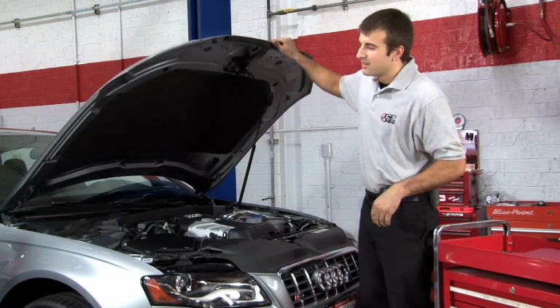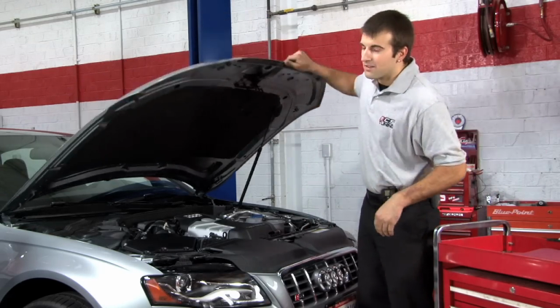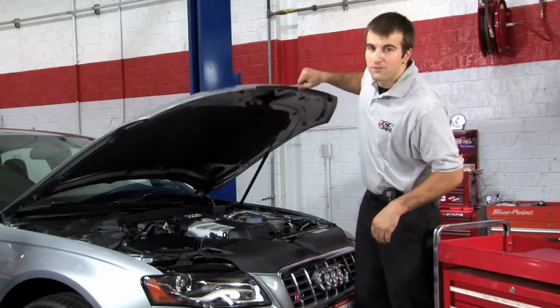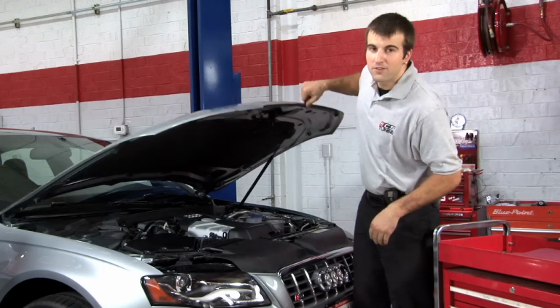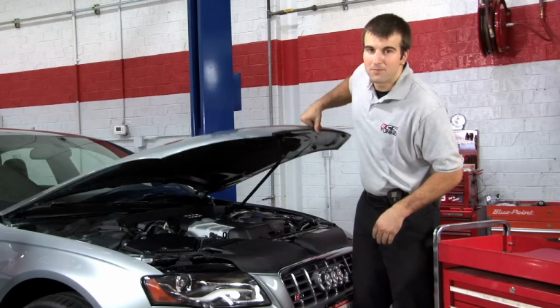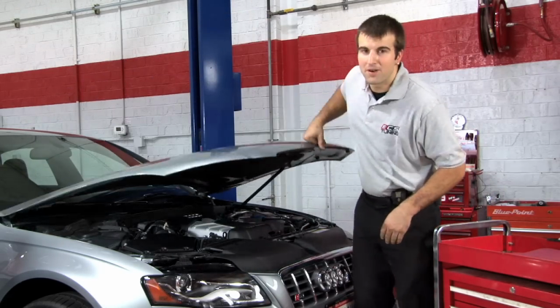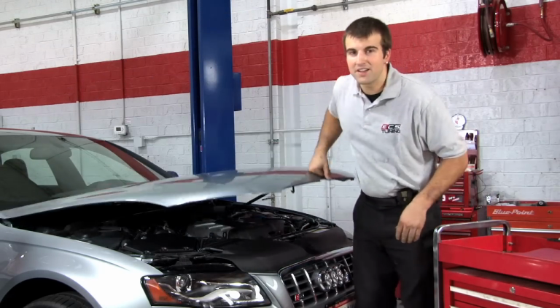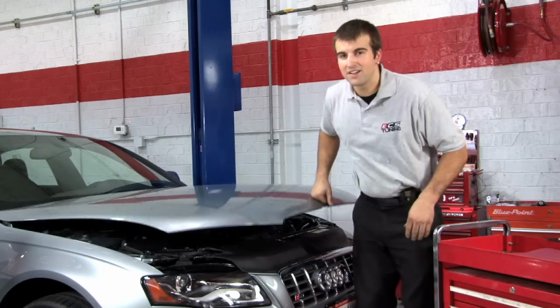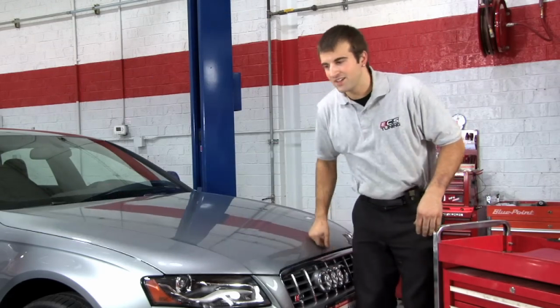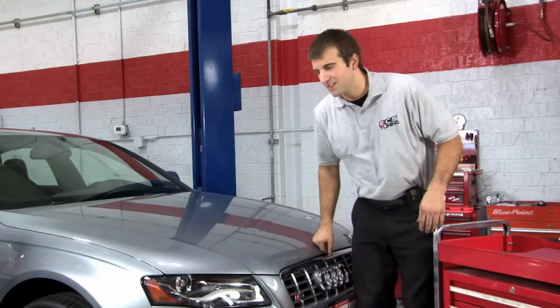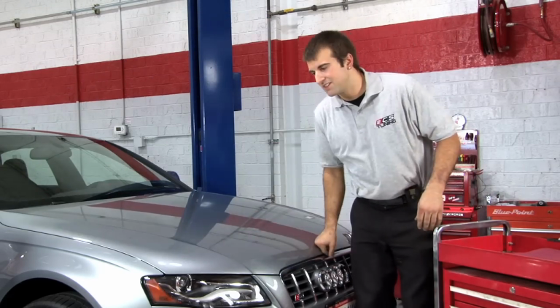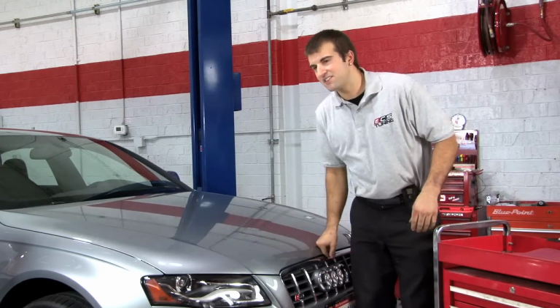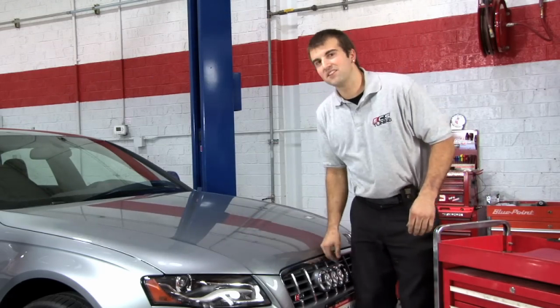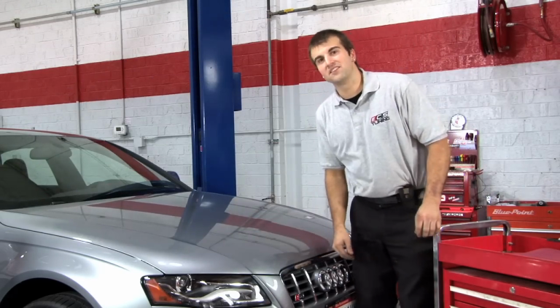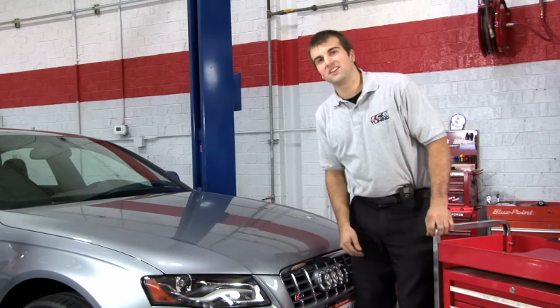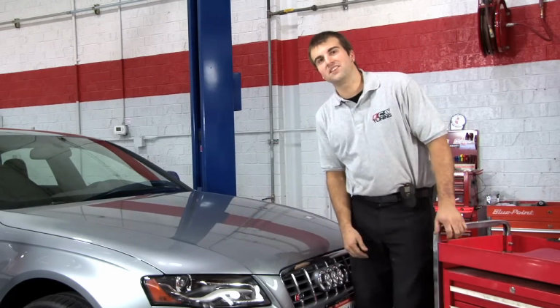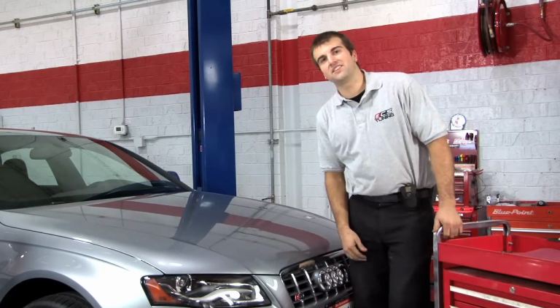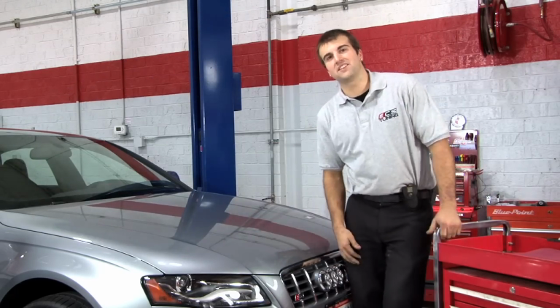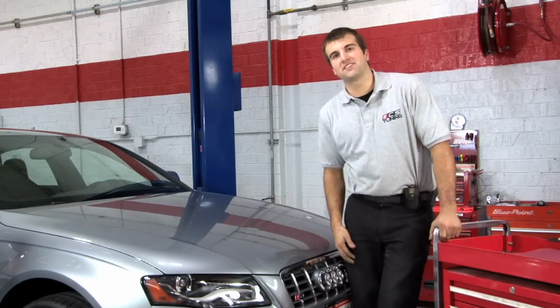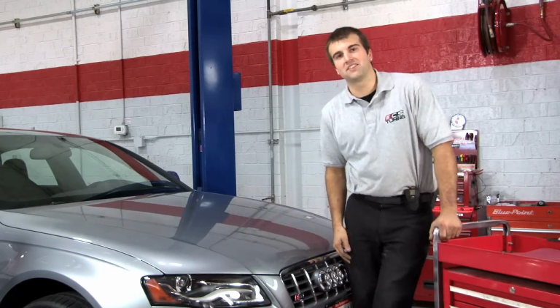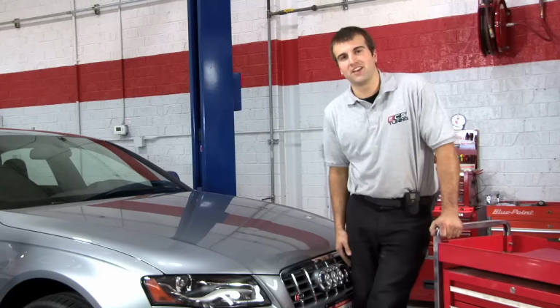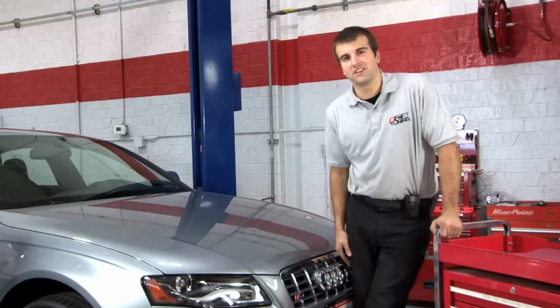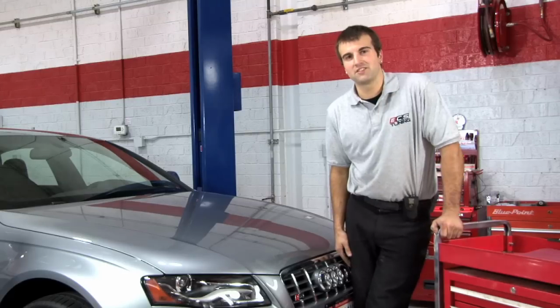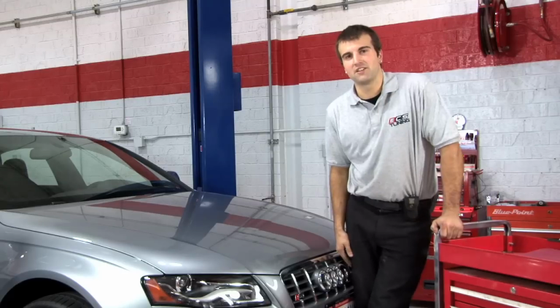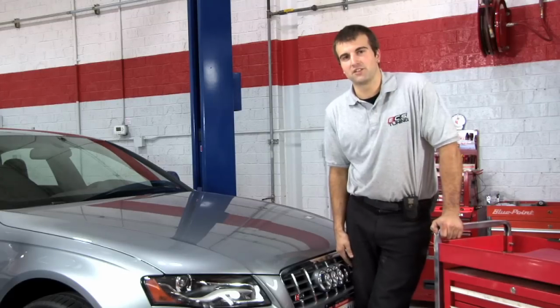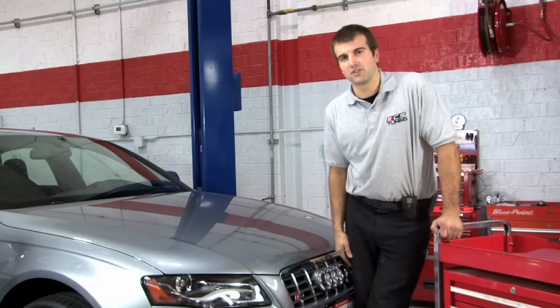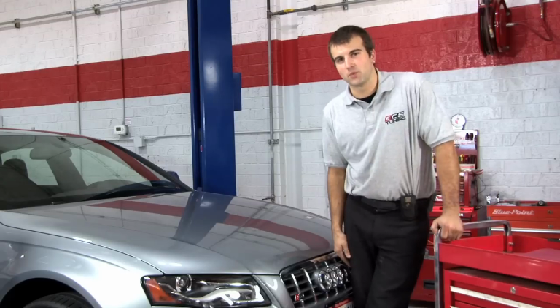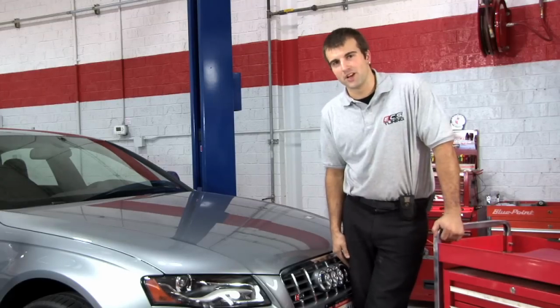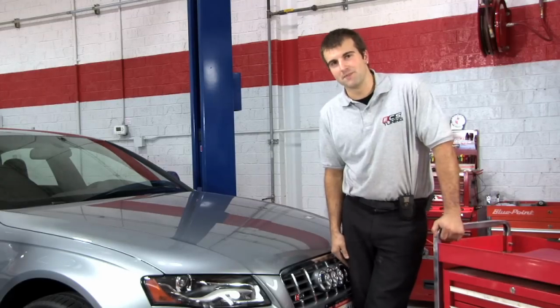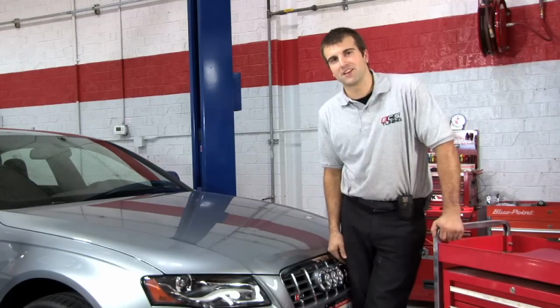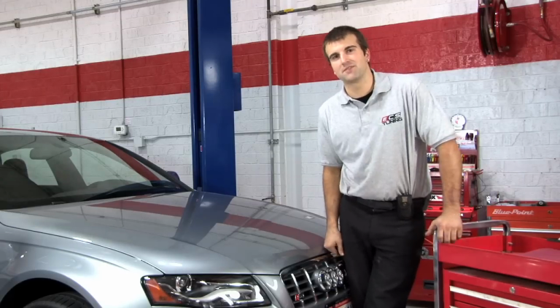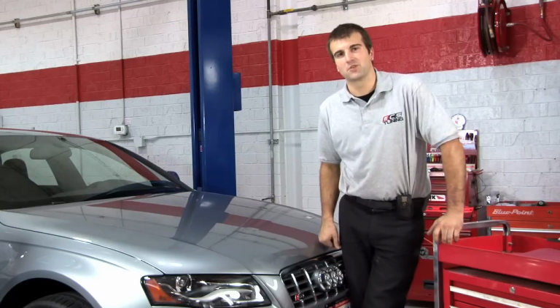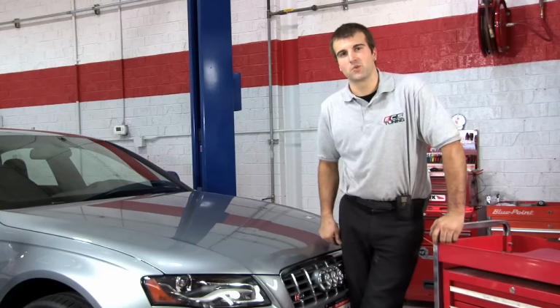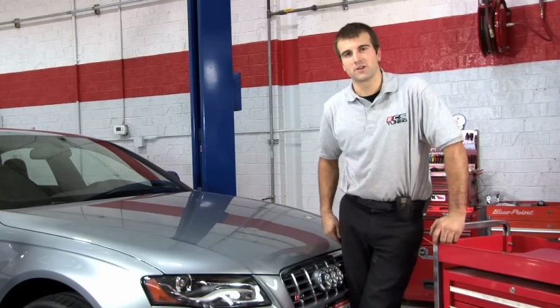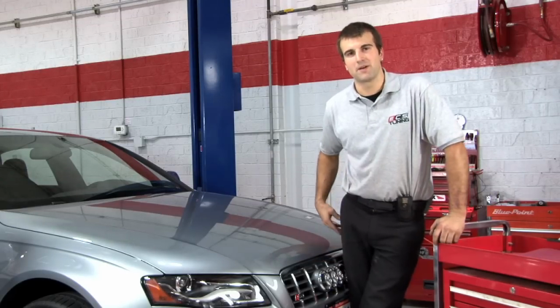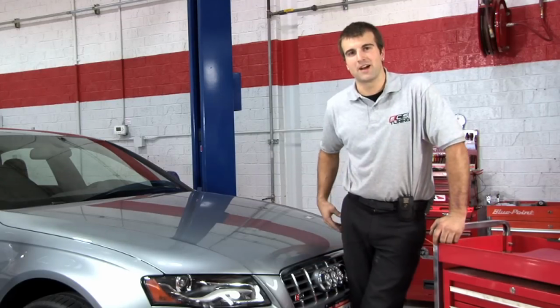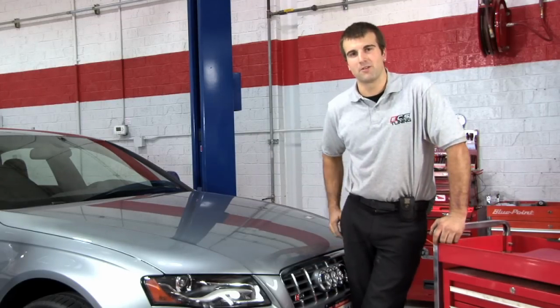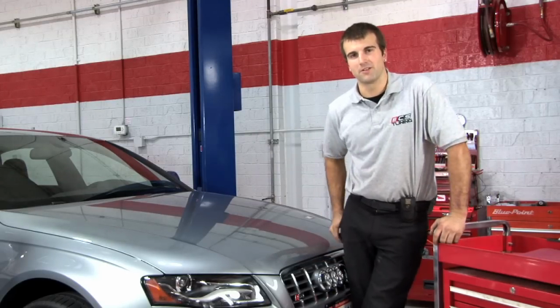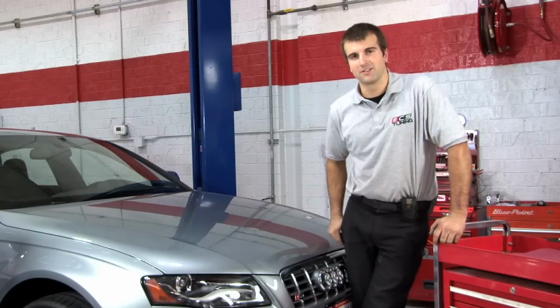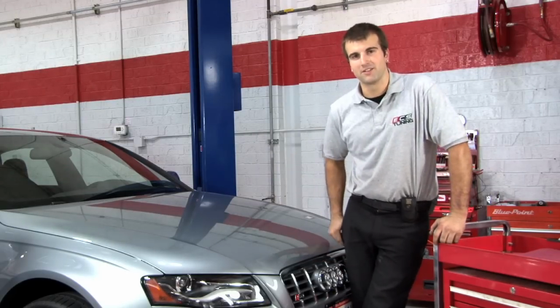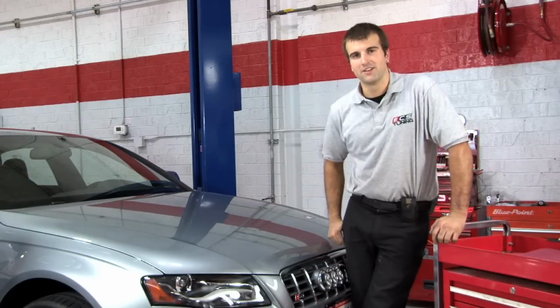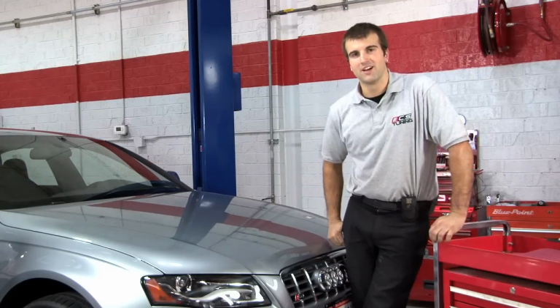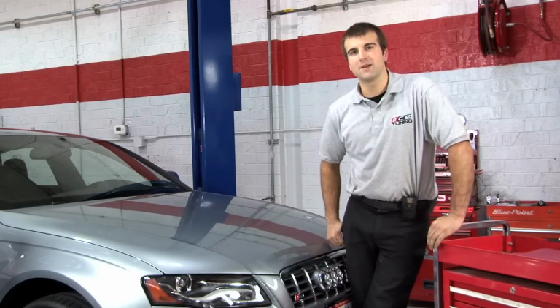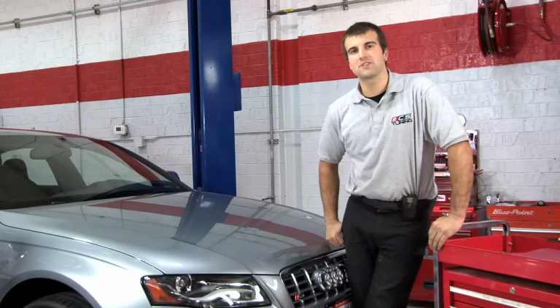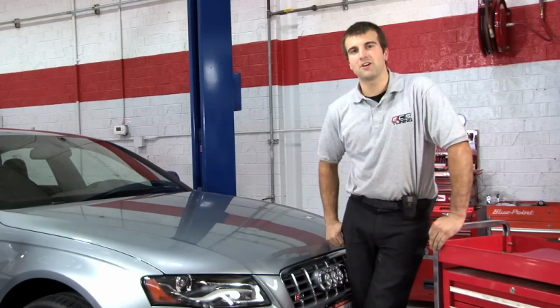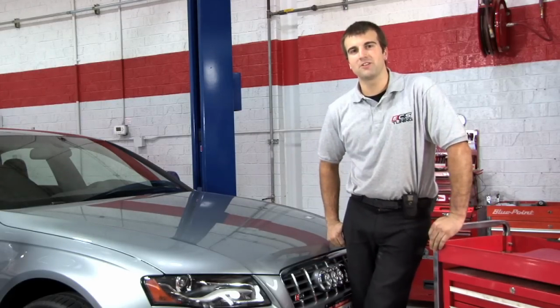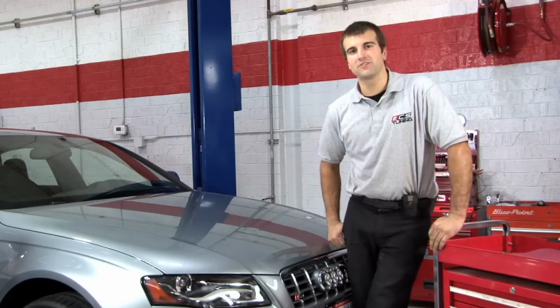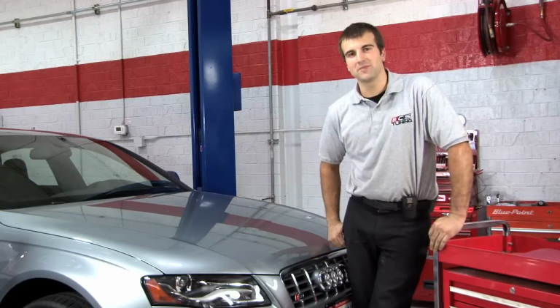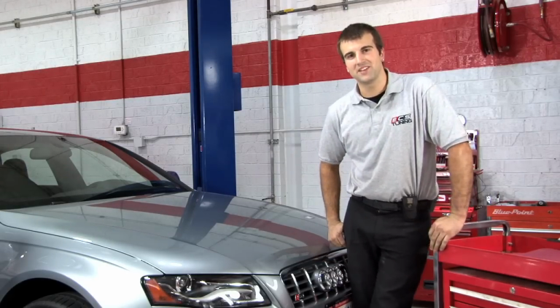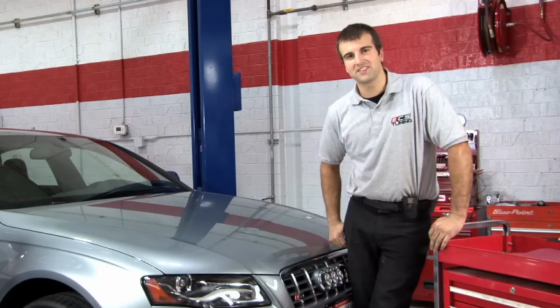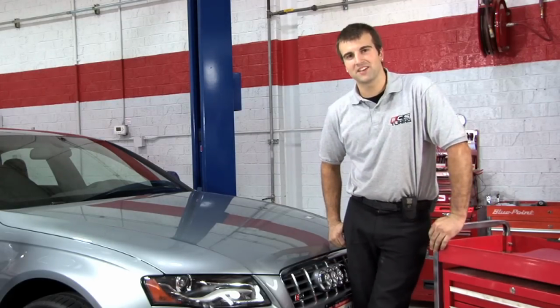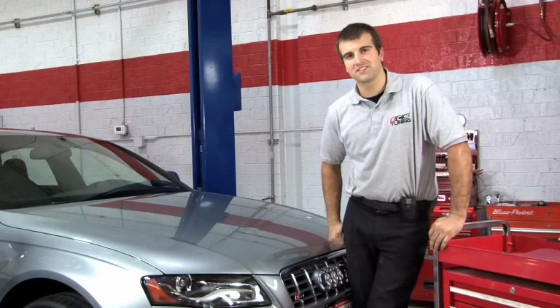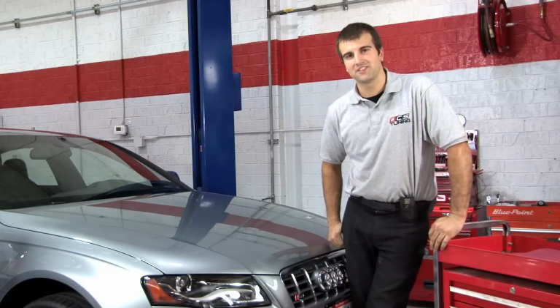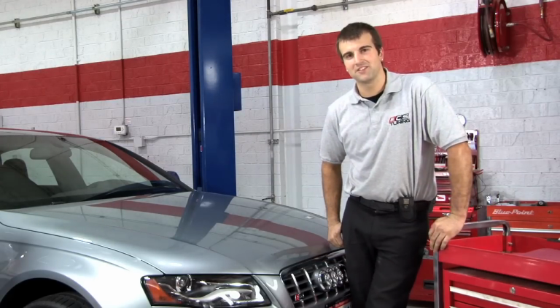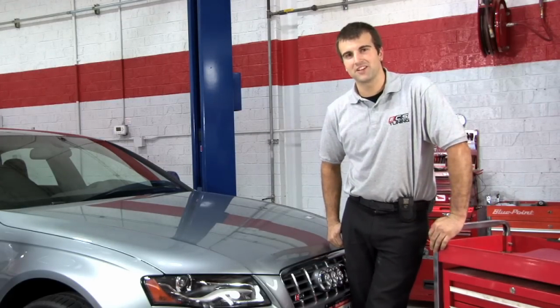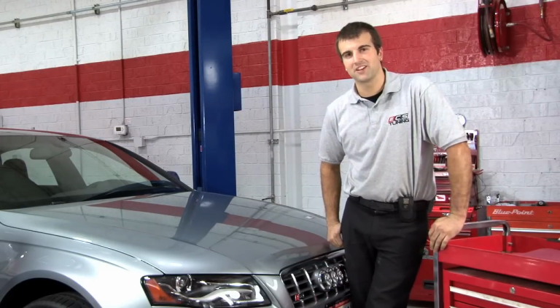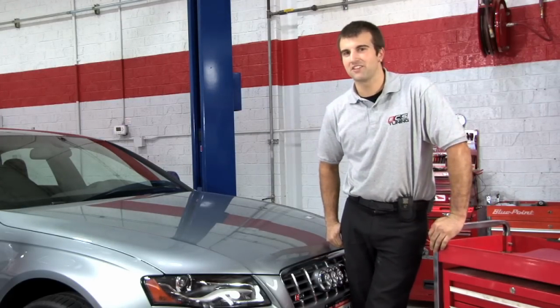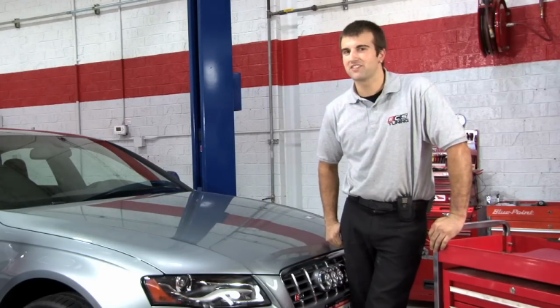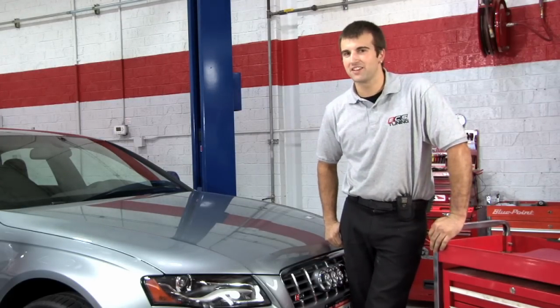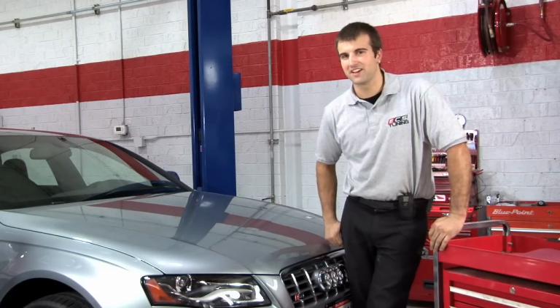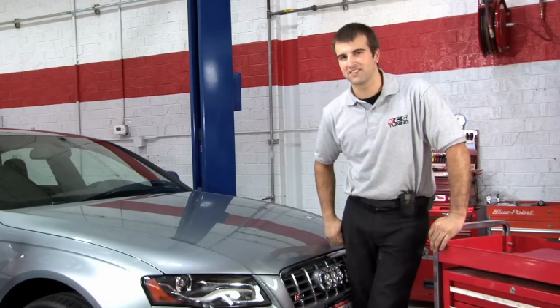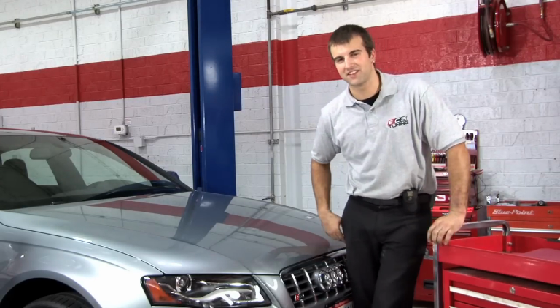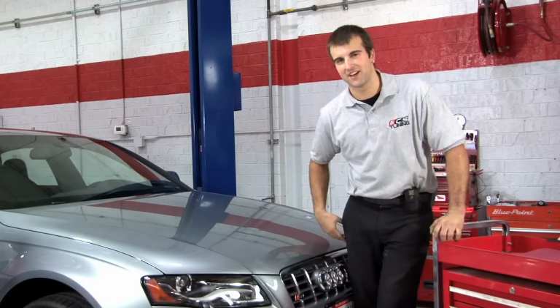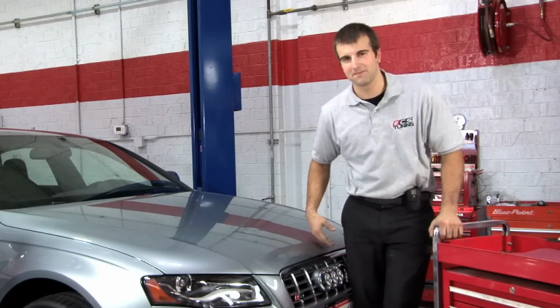For the money, this is an easy installation and a good way to make some quick power. I'm Colin from ECS Tuning and I'll see you next time.